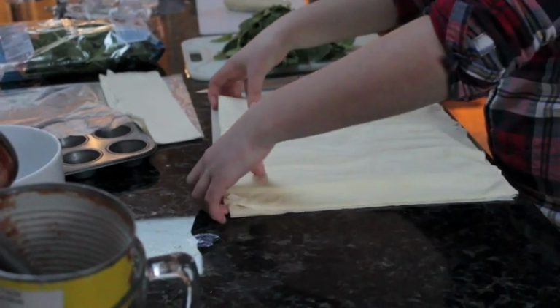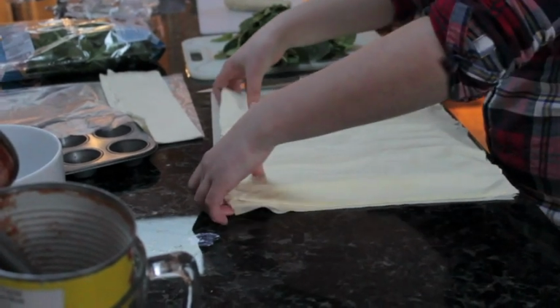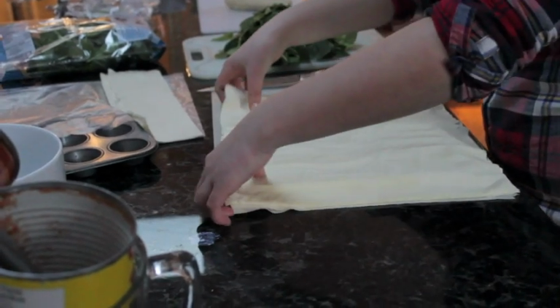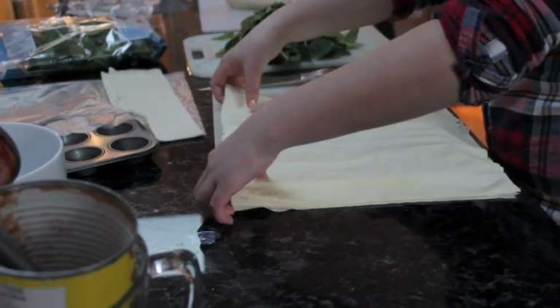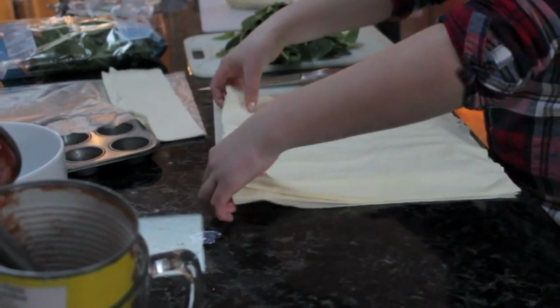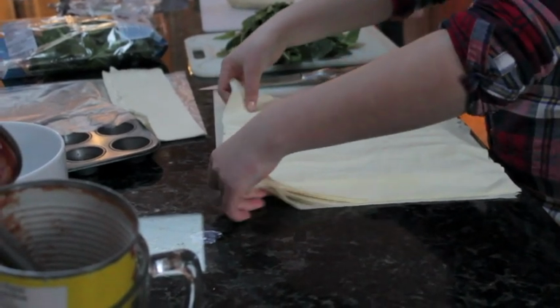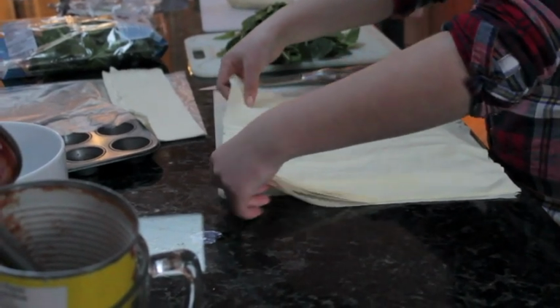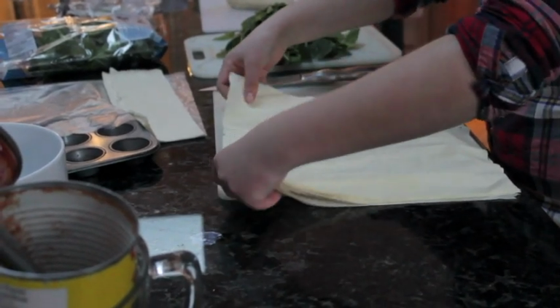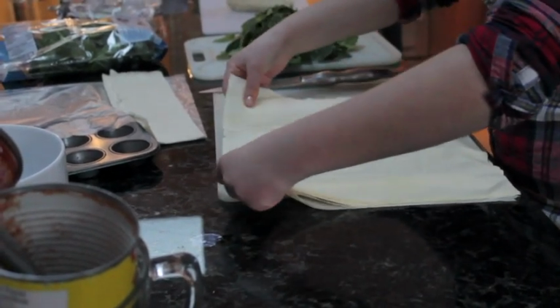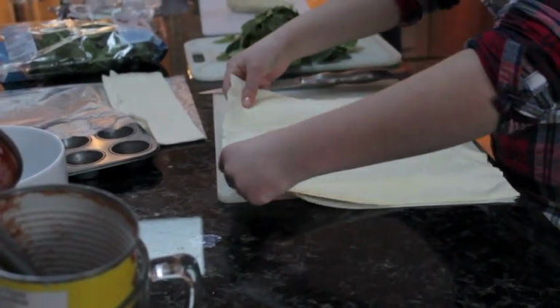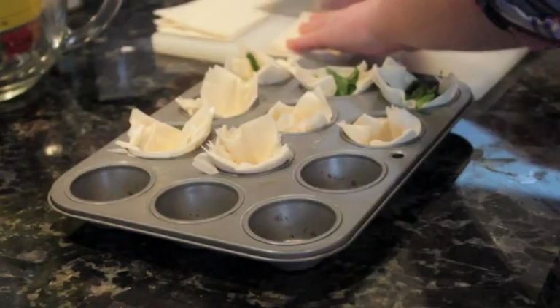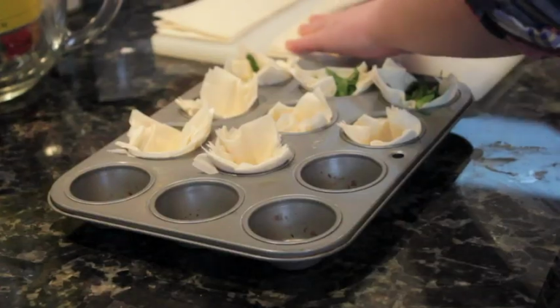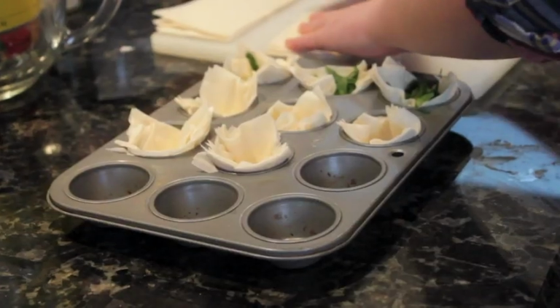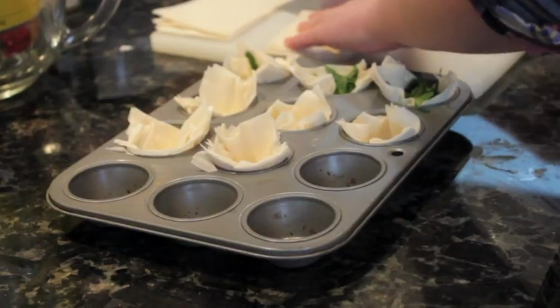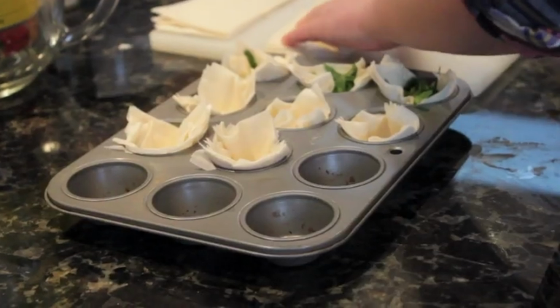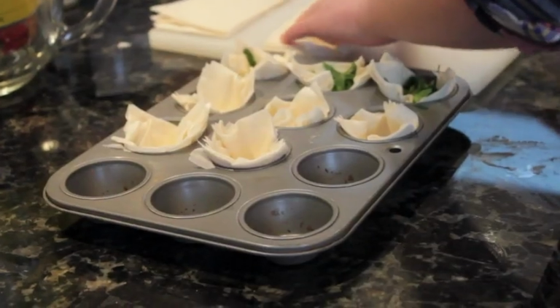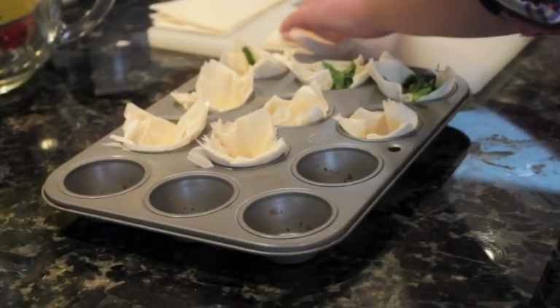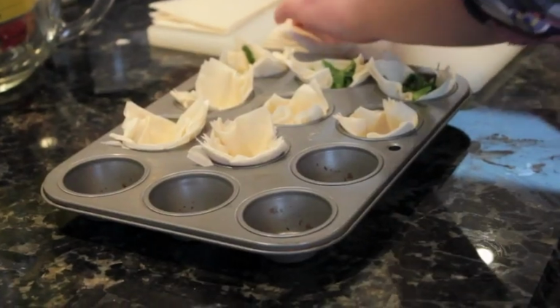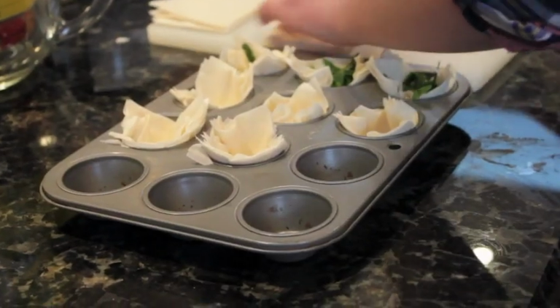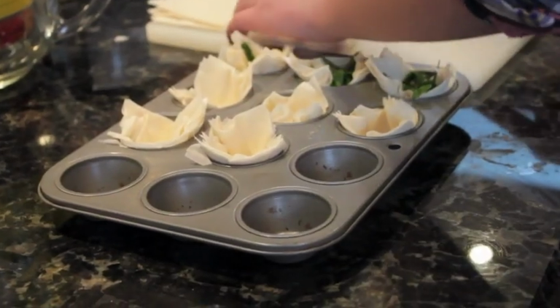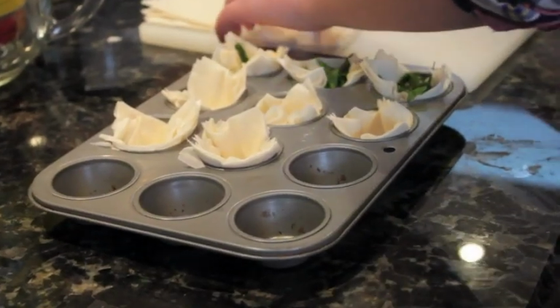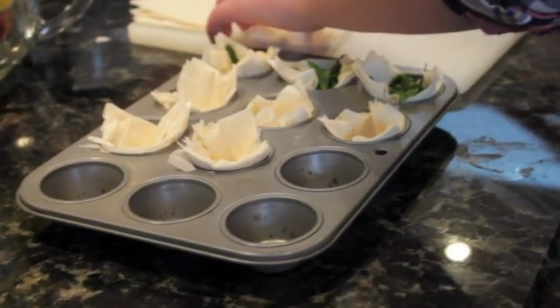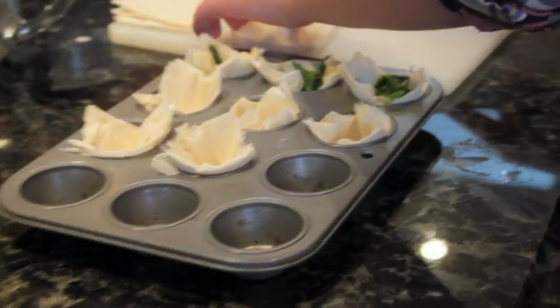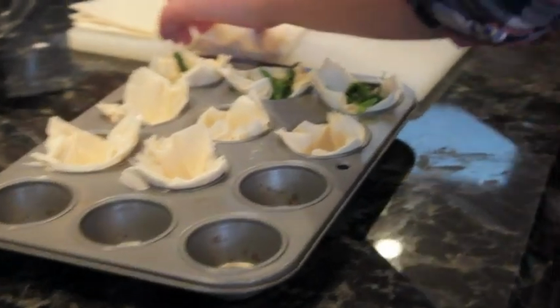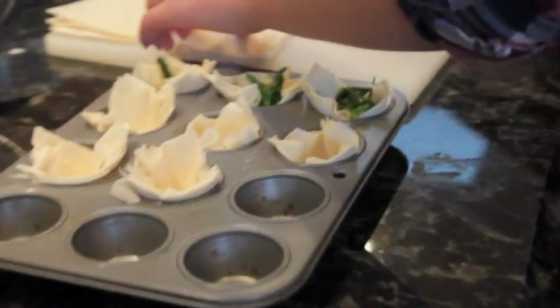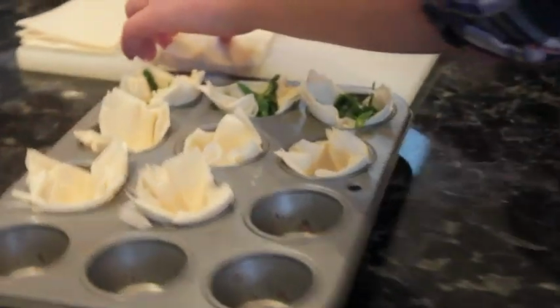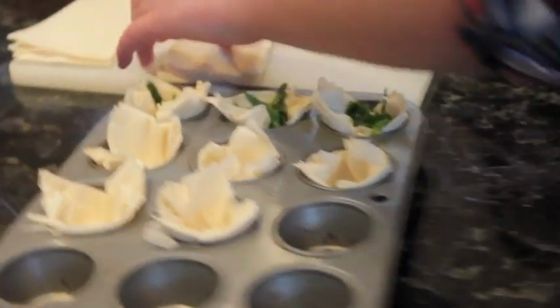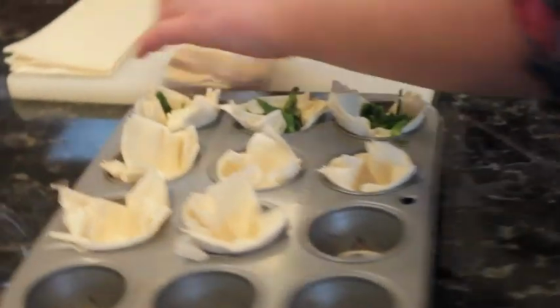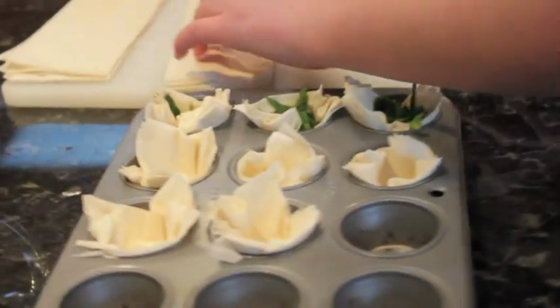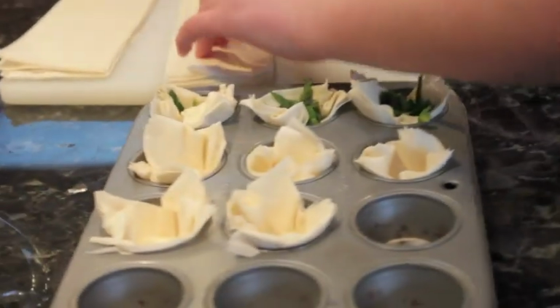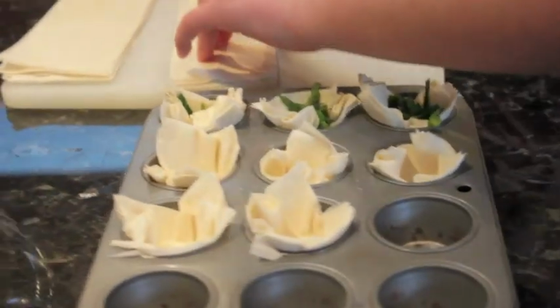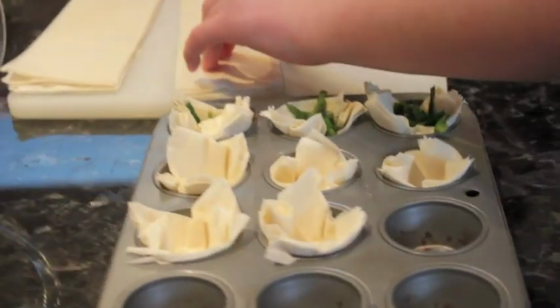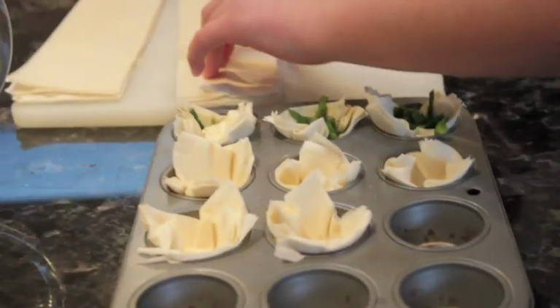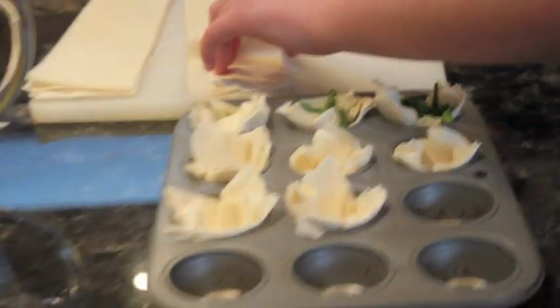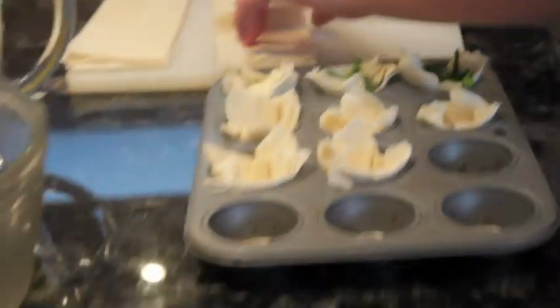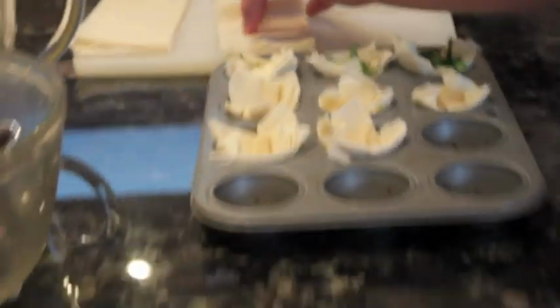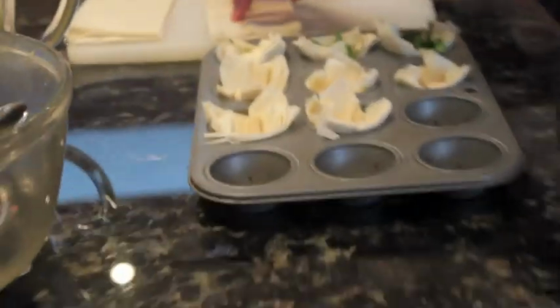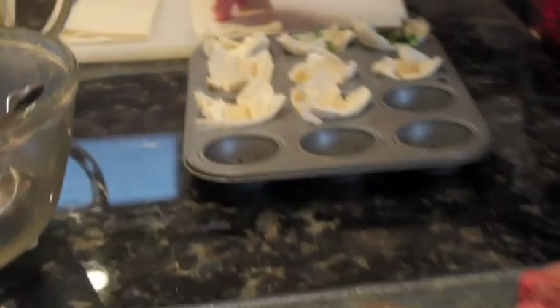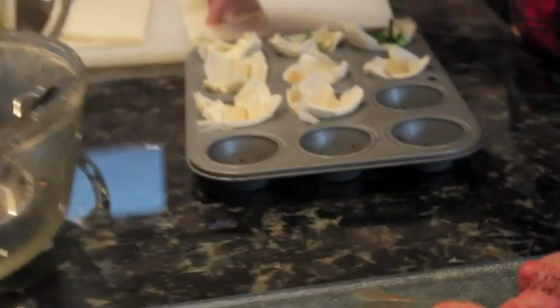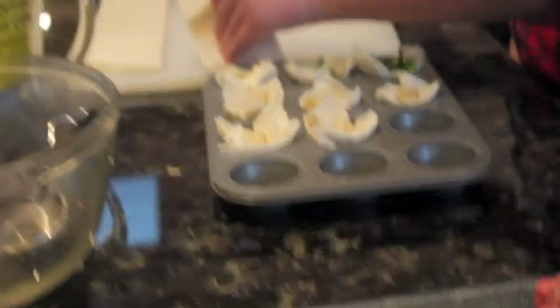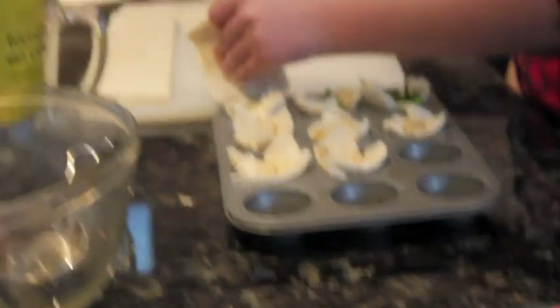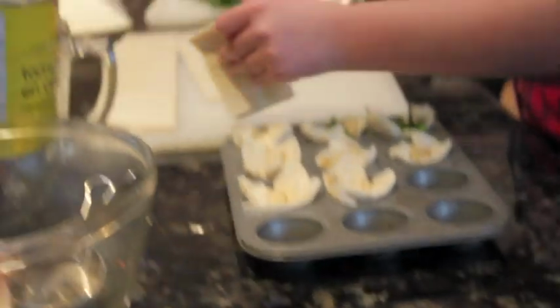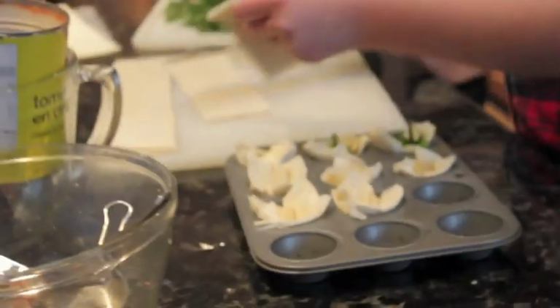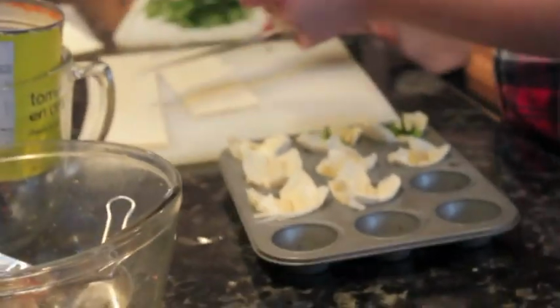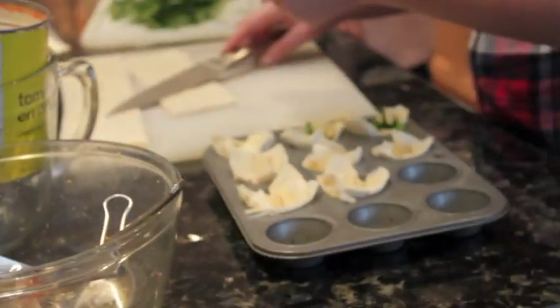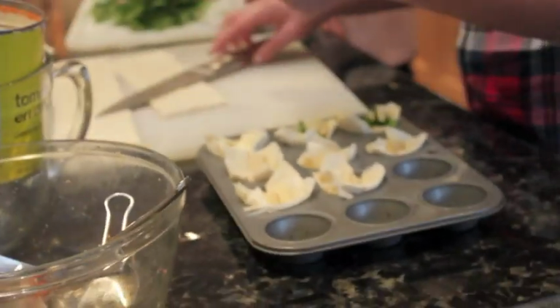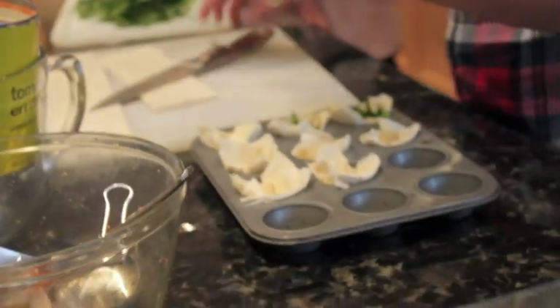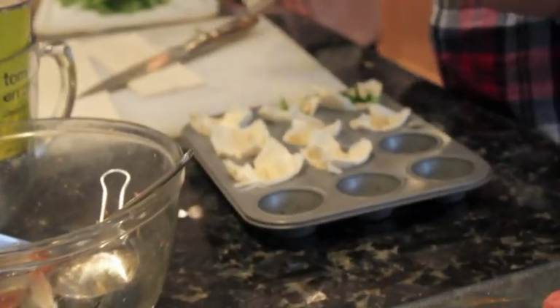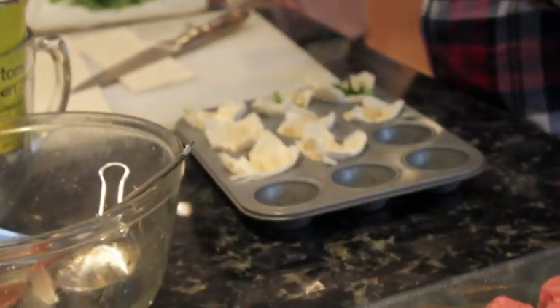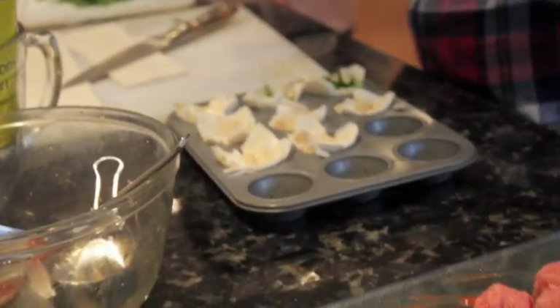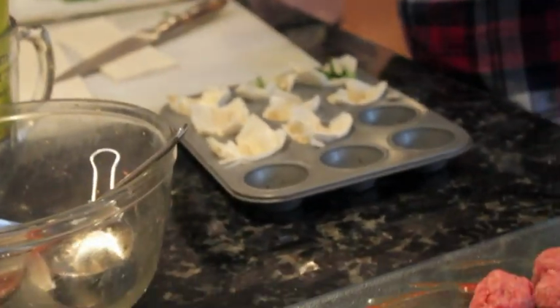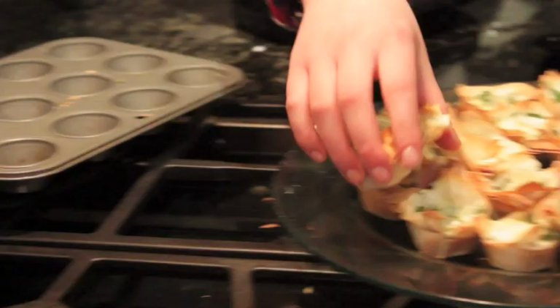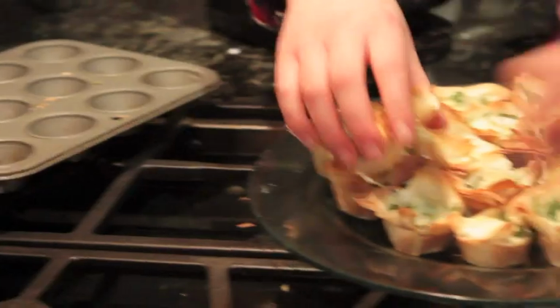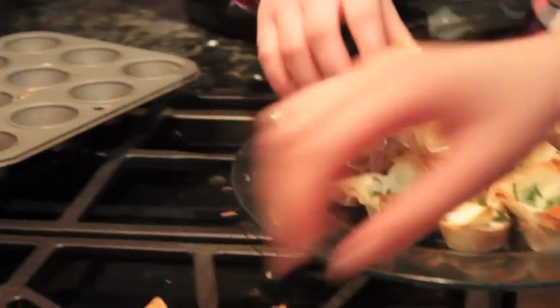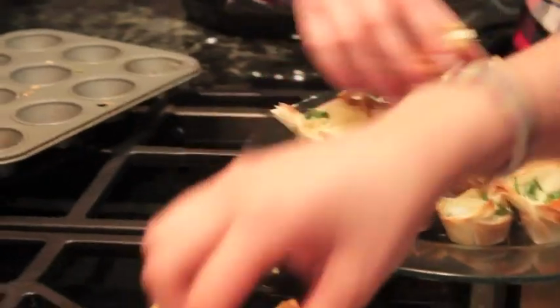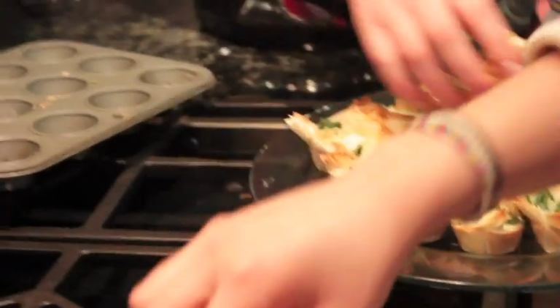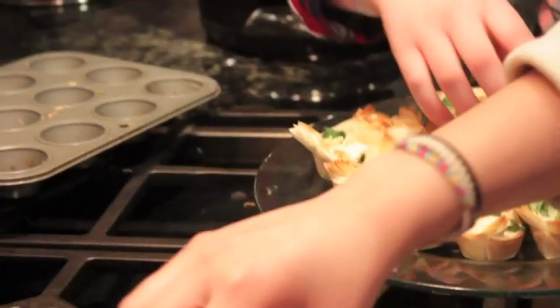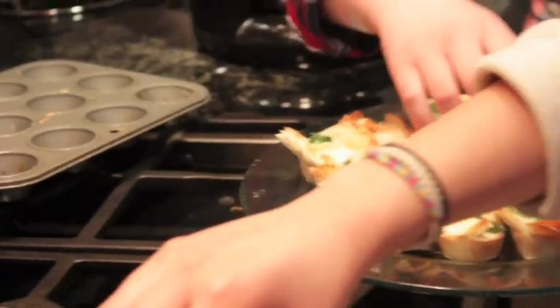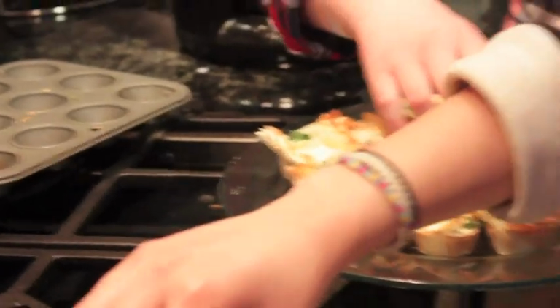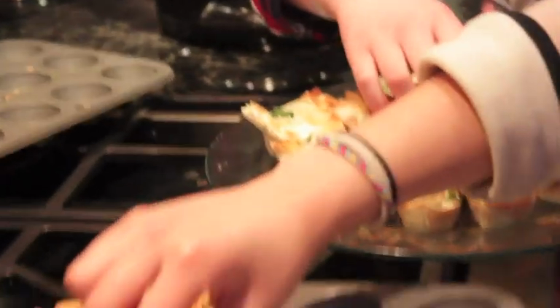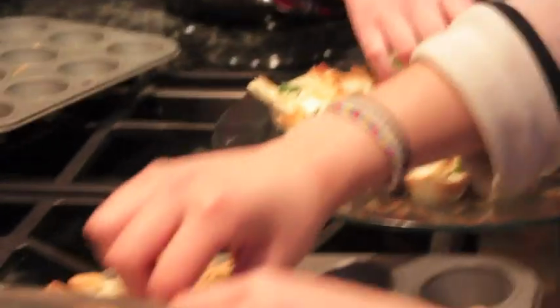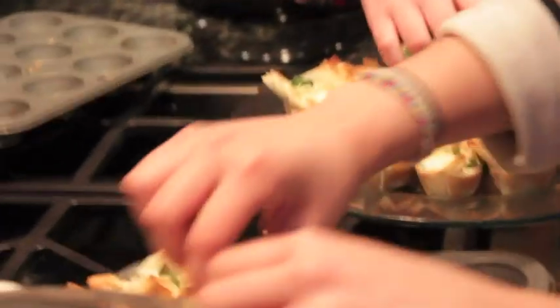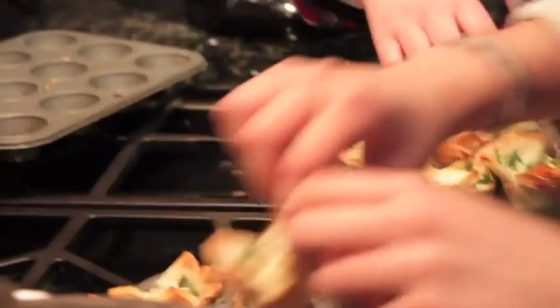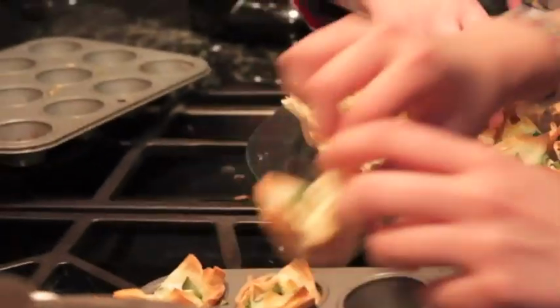Some chefs like to score the tops of the pastry before baking too. That way, the trapped steam has a chance to escape, and the pressure will not ruin the whole phyllo.